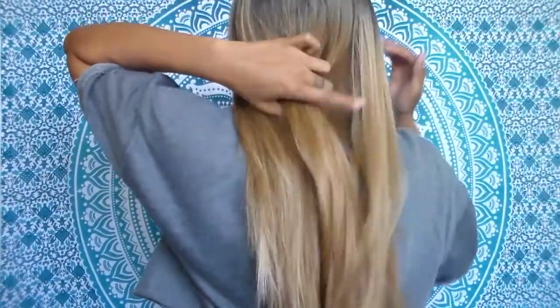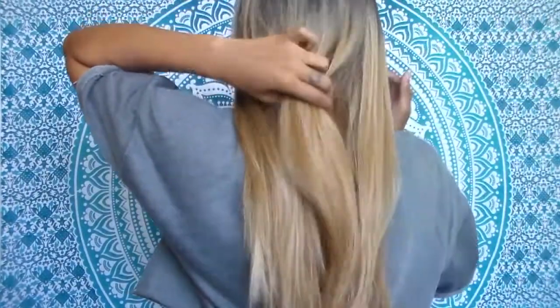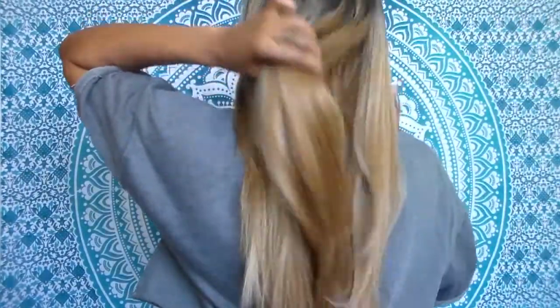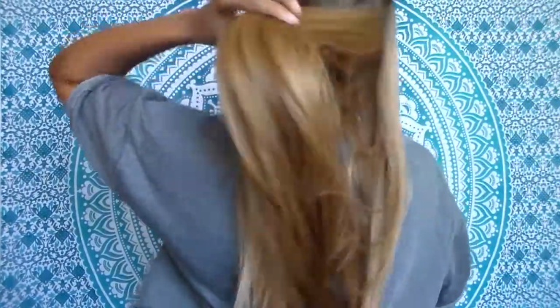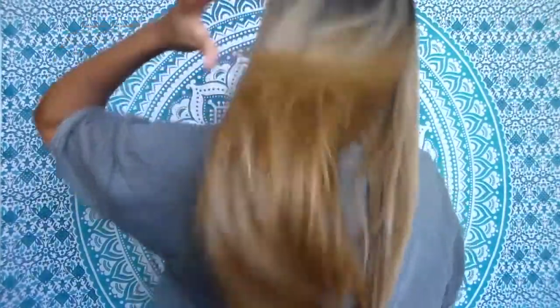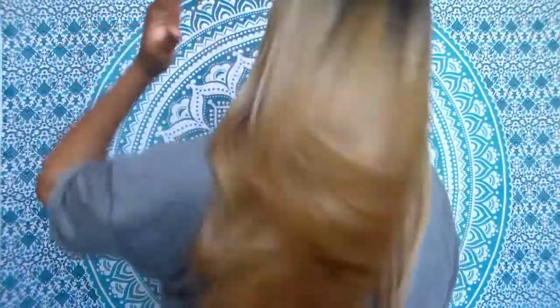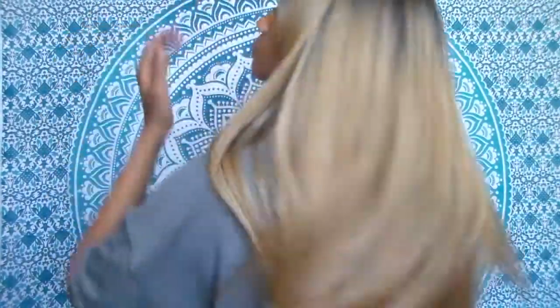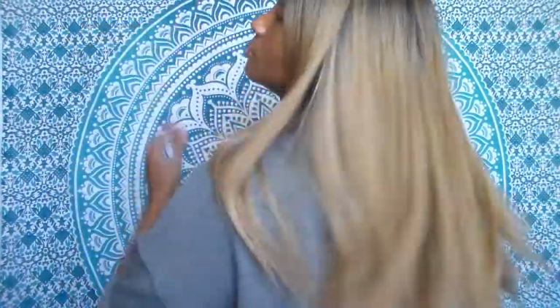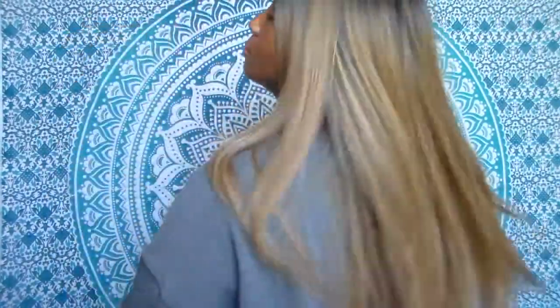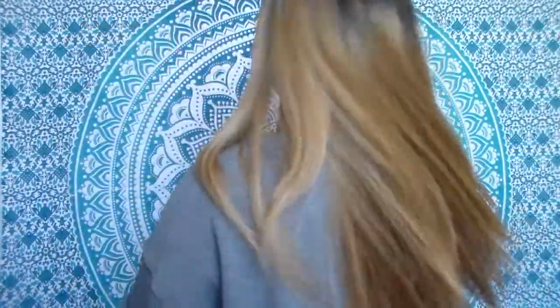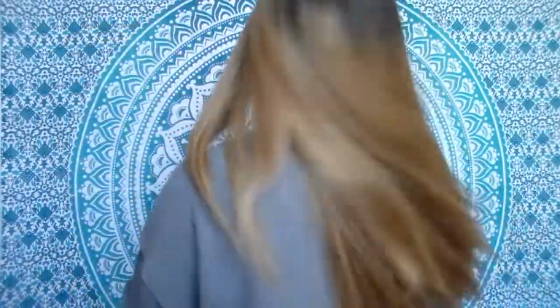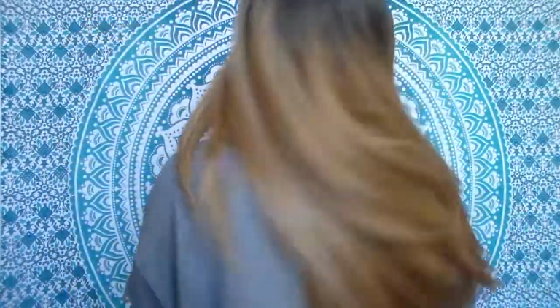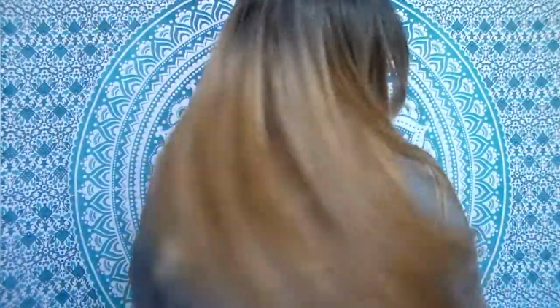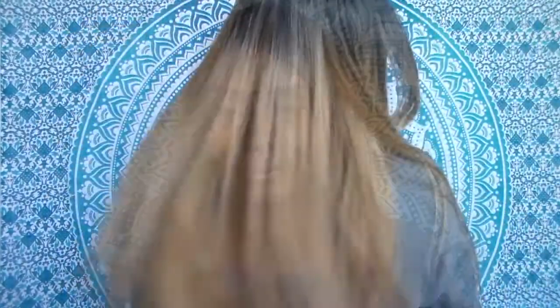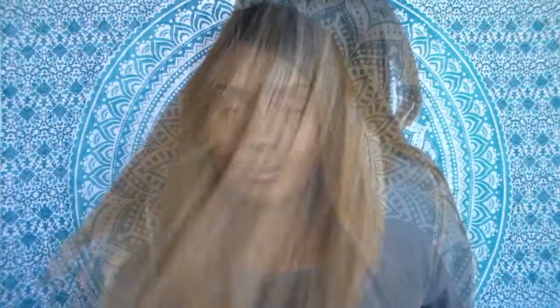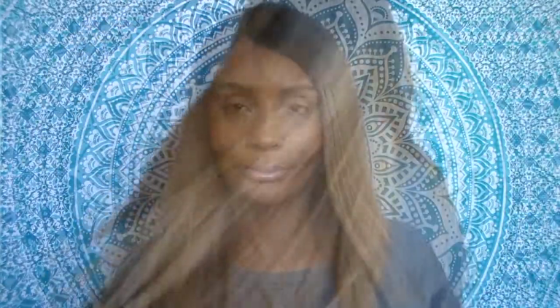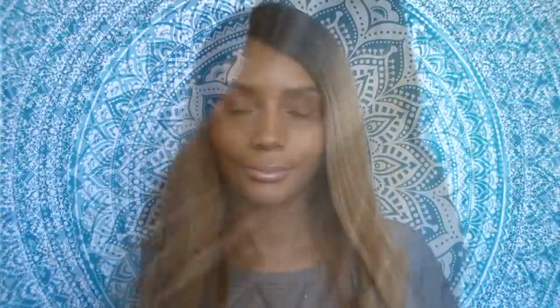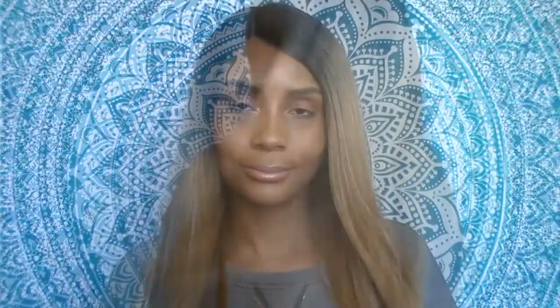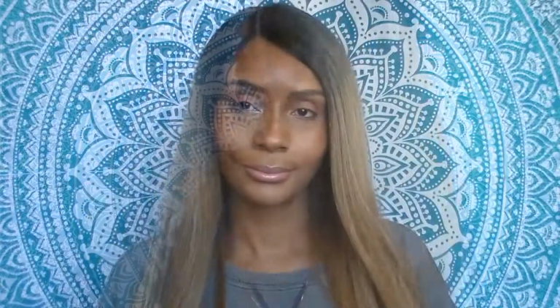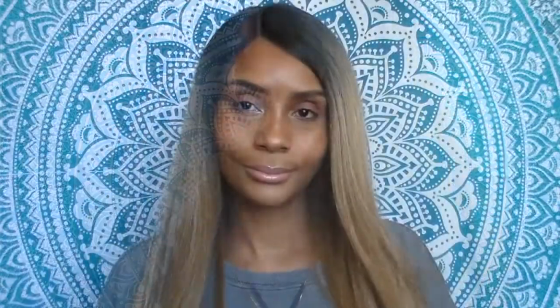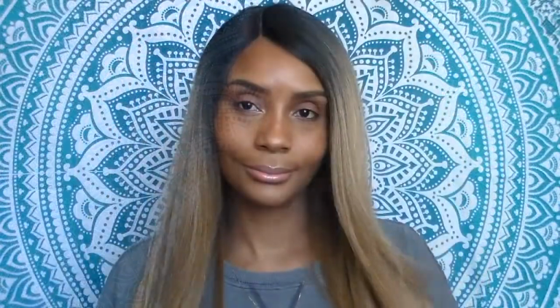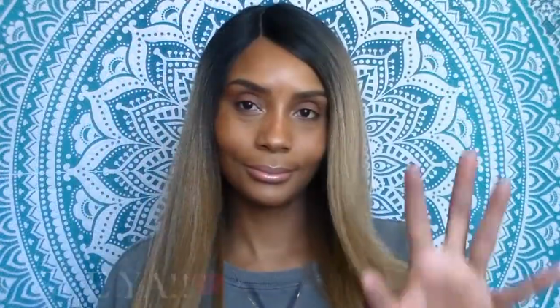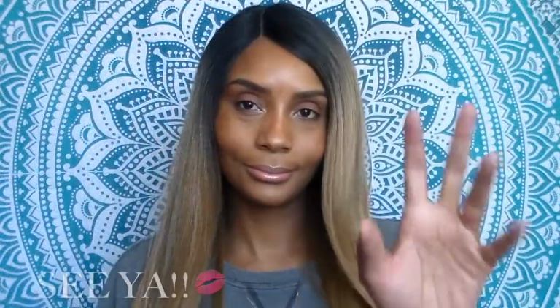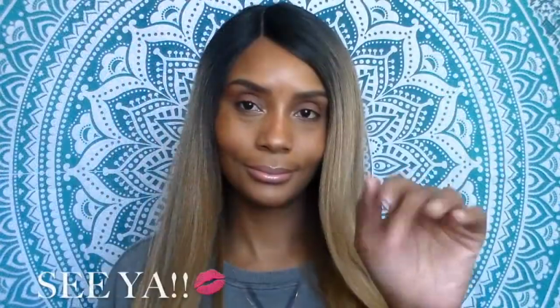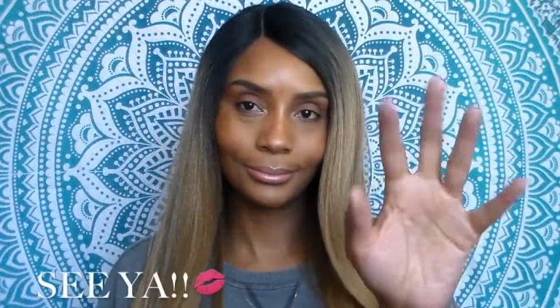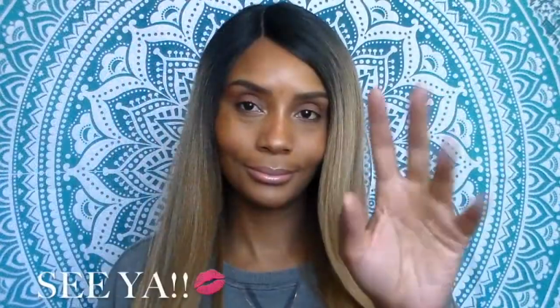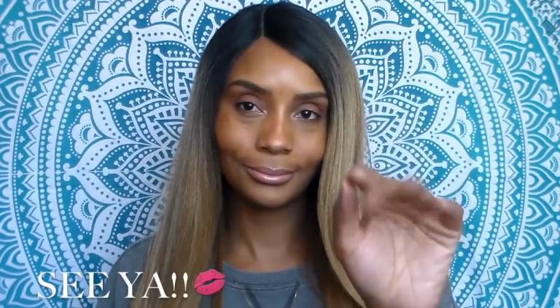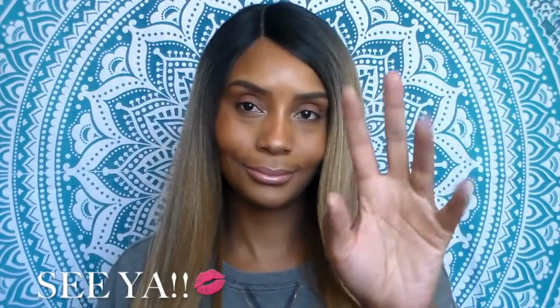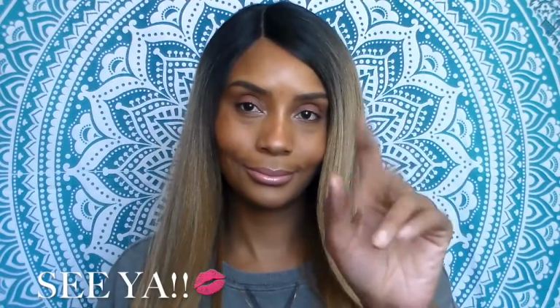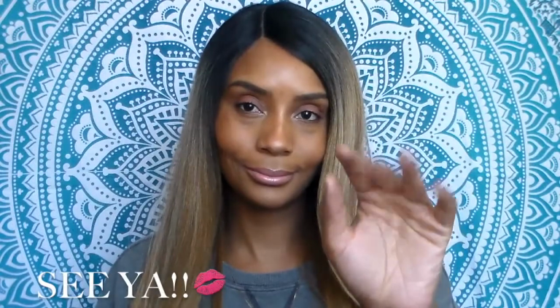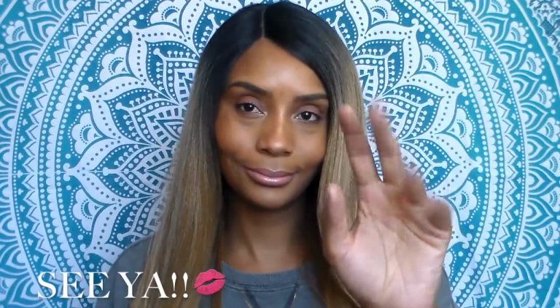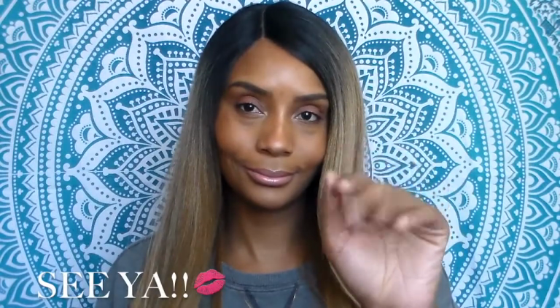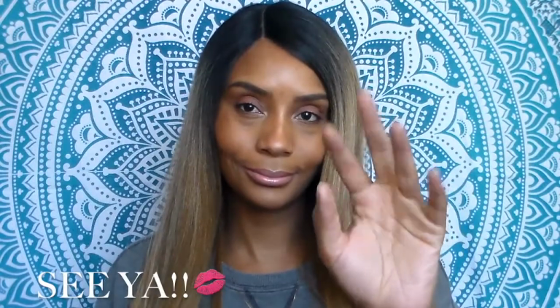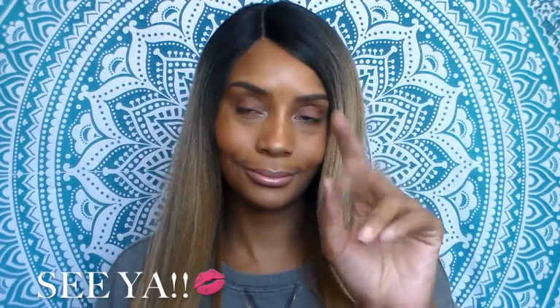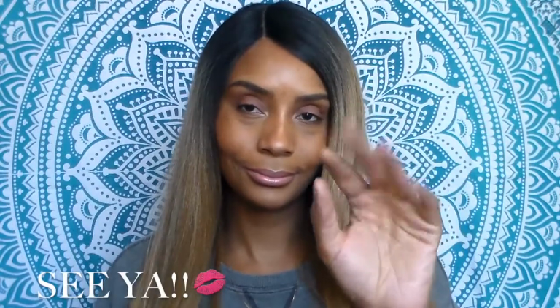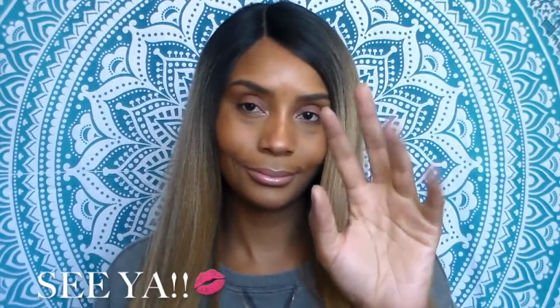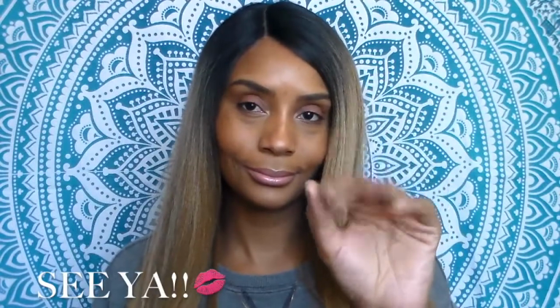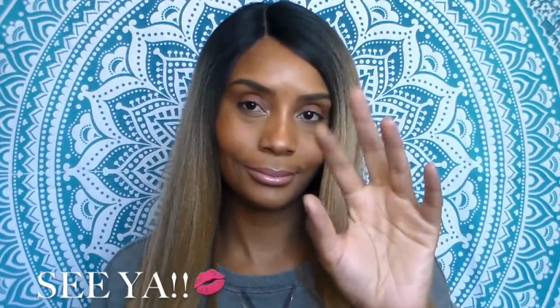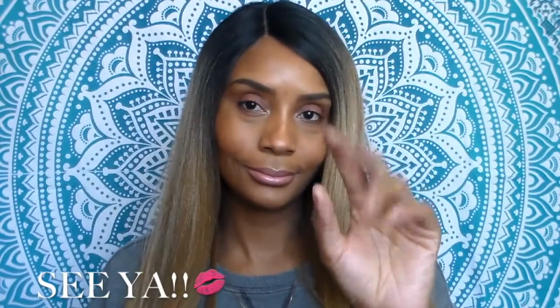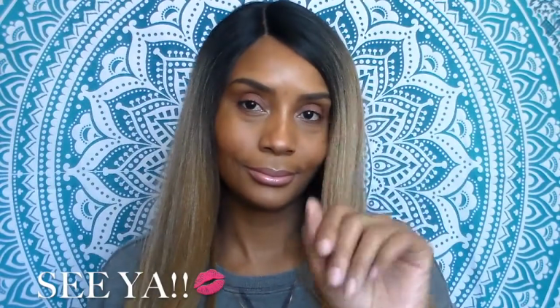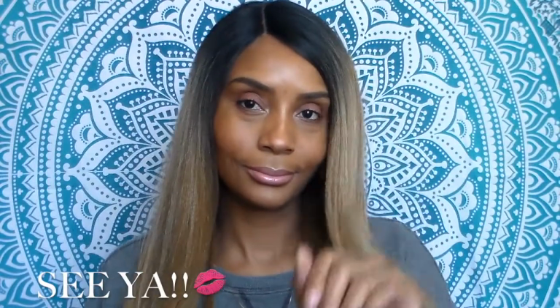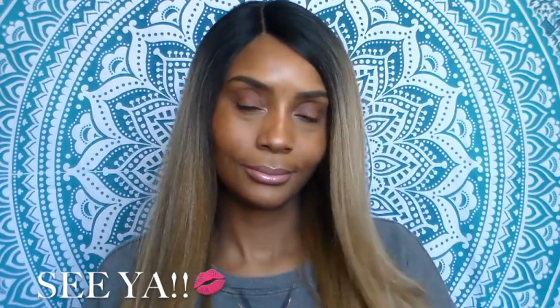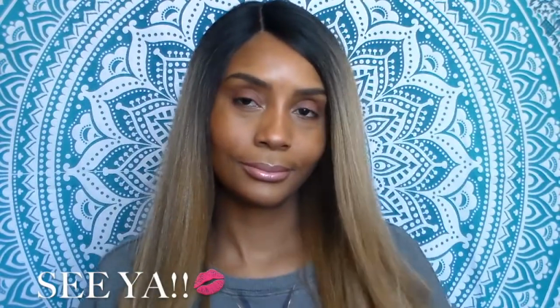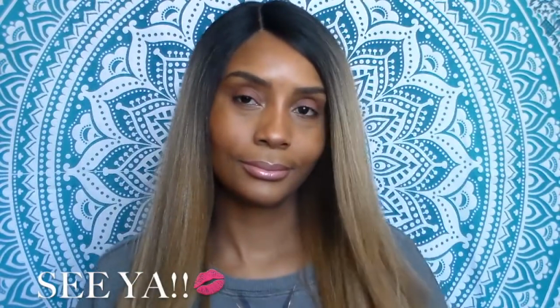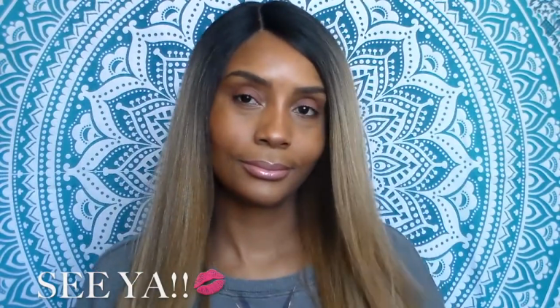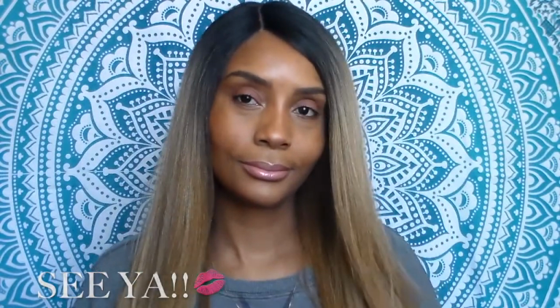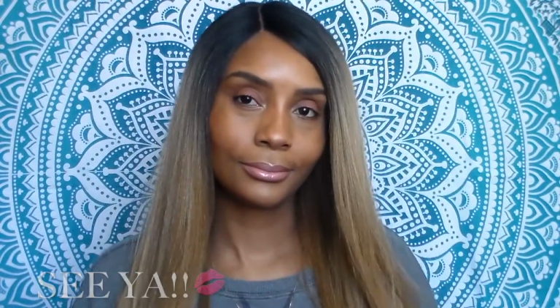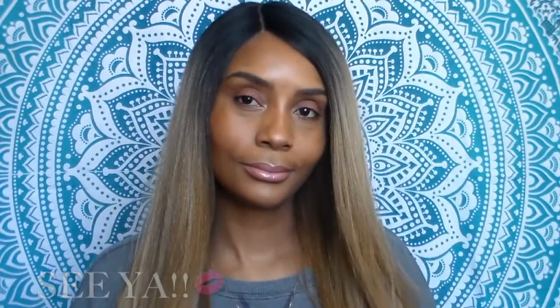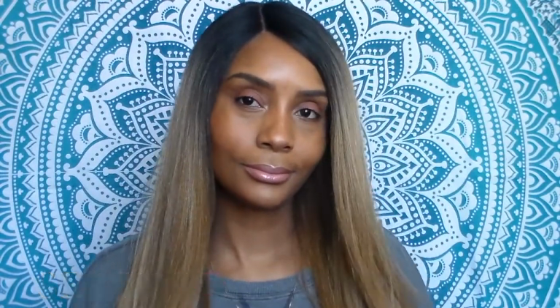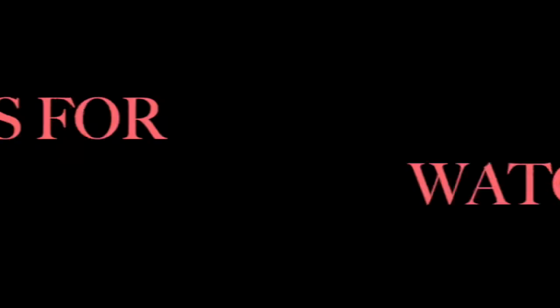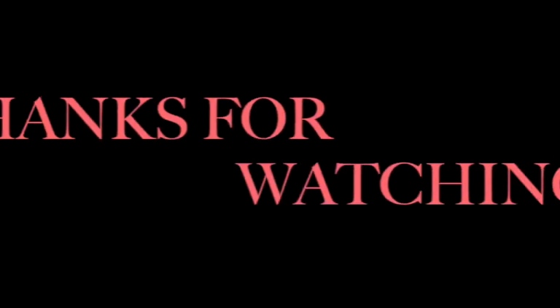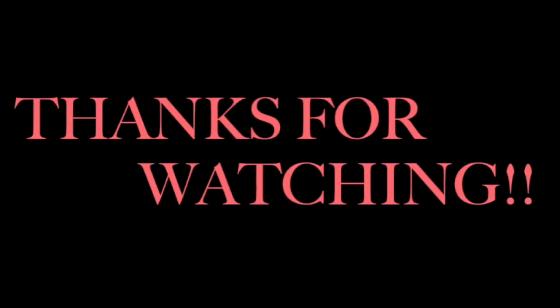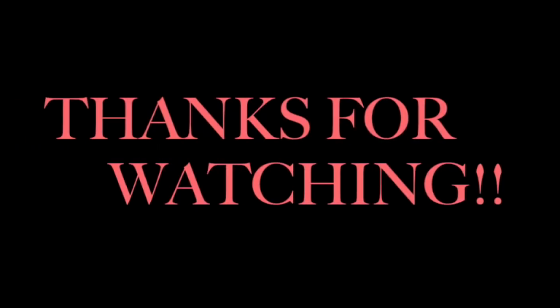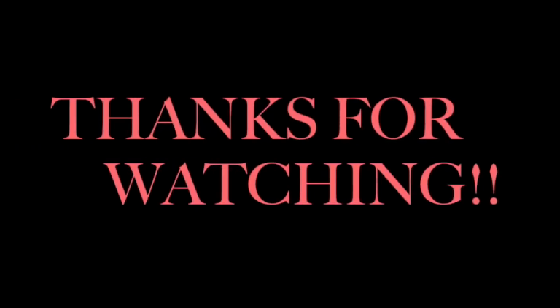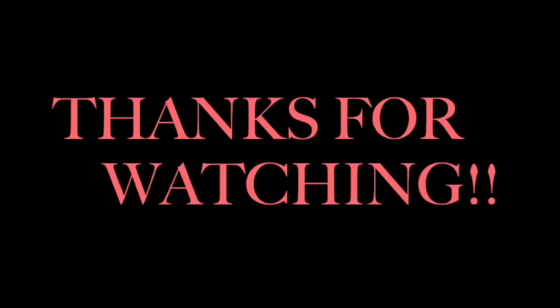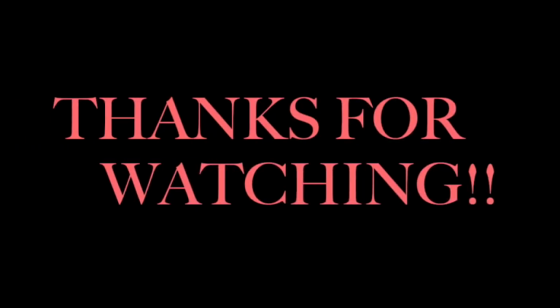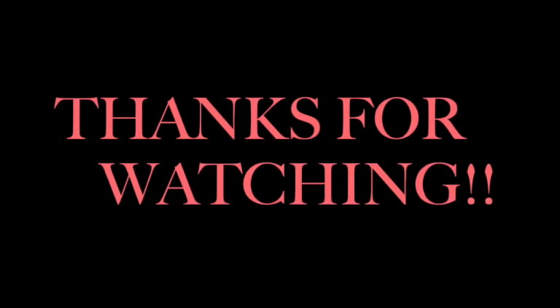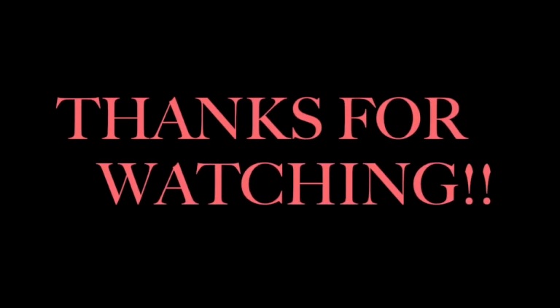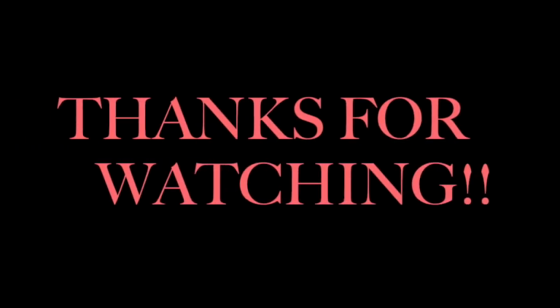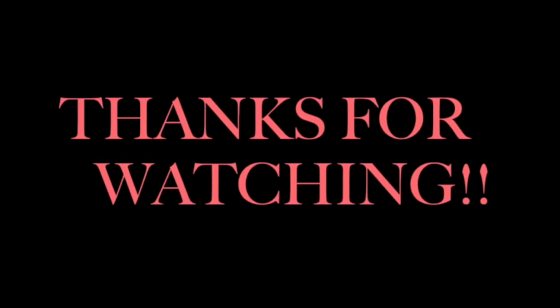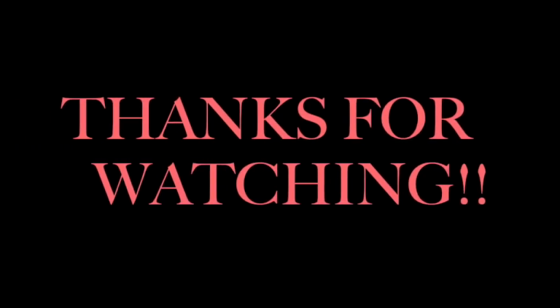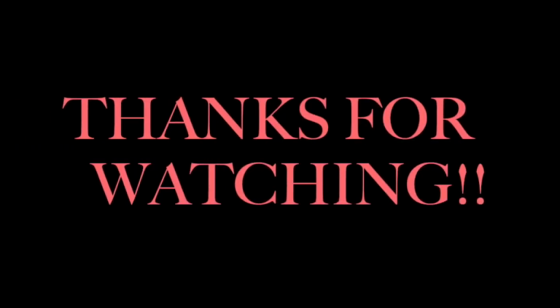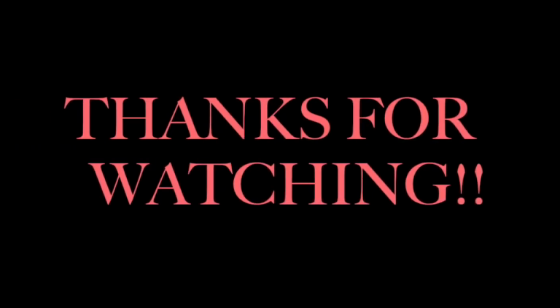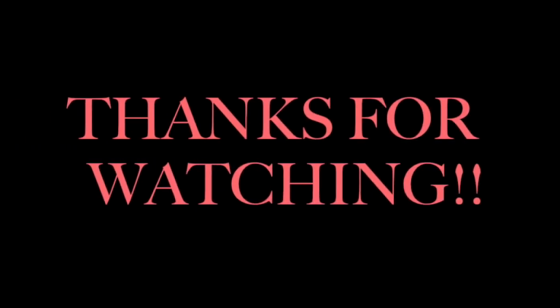Thank you so much for tuning in. Don't forget to give this video a thumbs up, subscribe, and also turn on your post notifications. See ya!